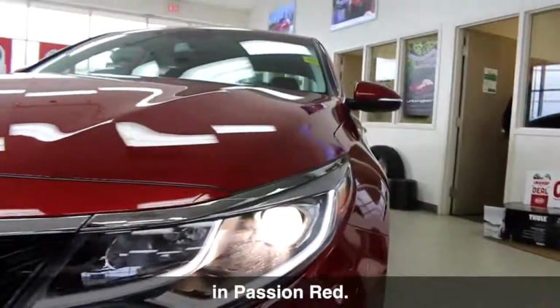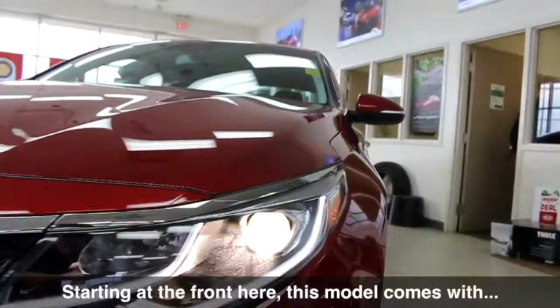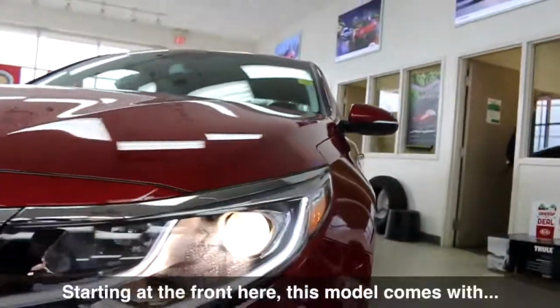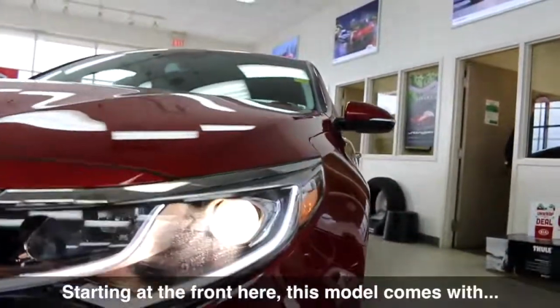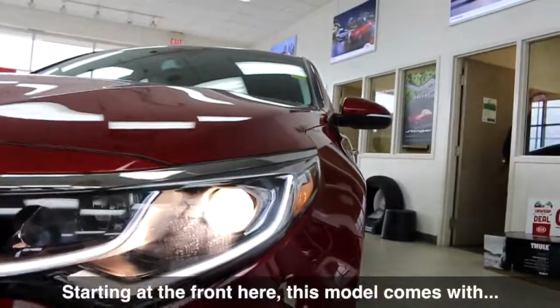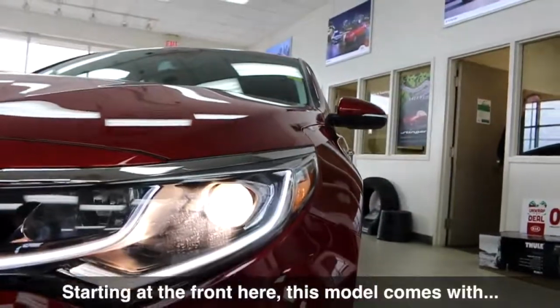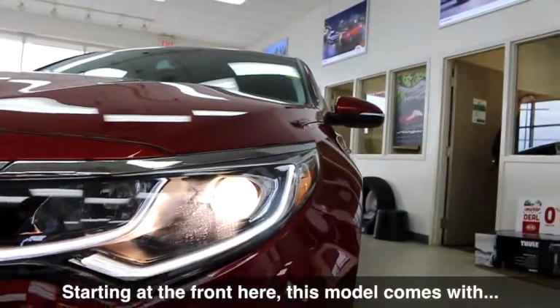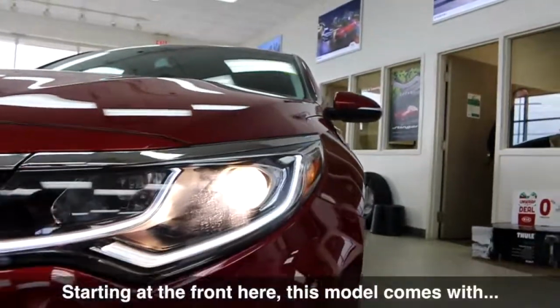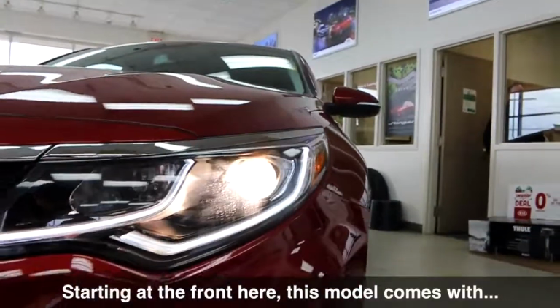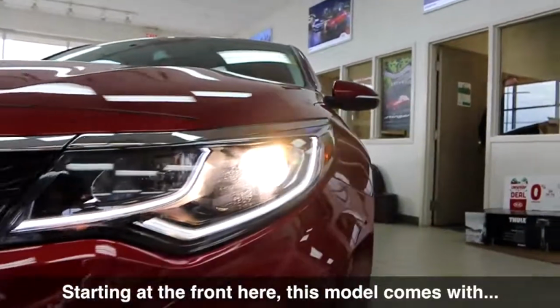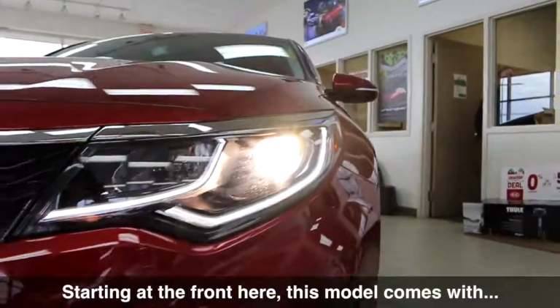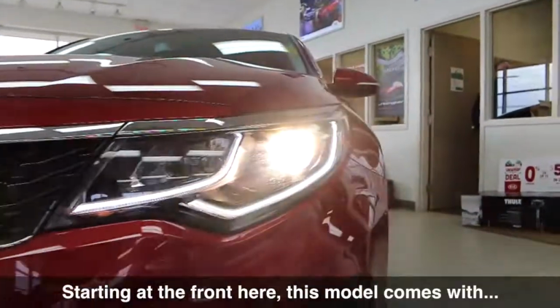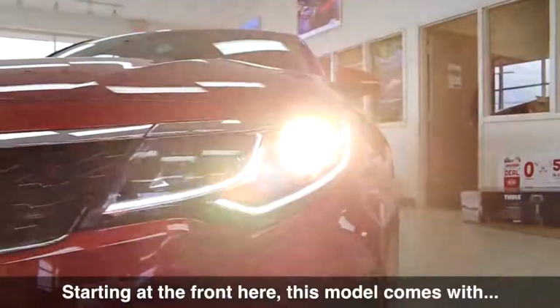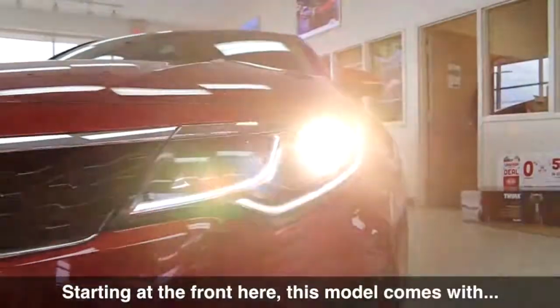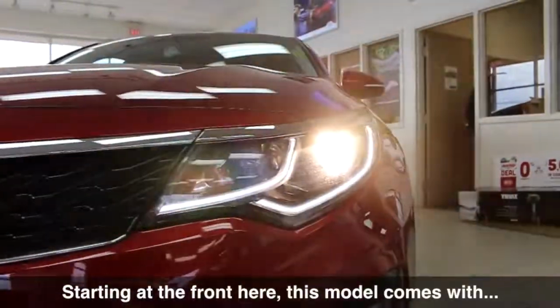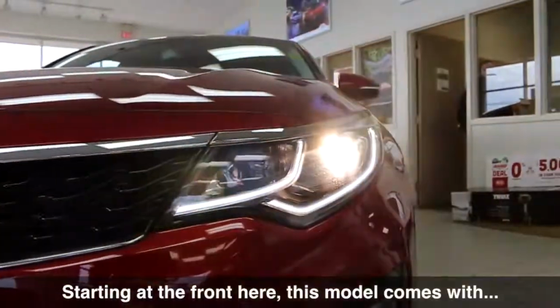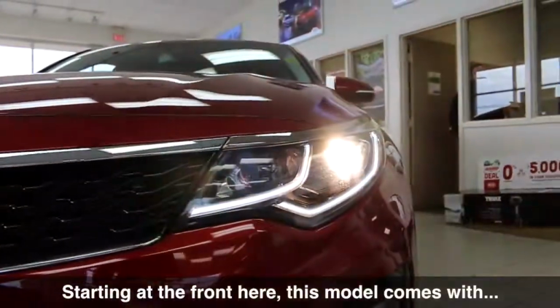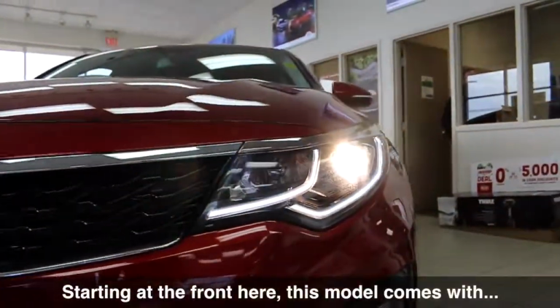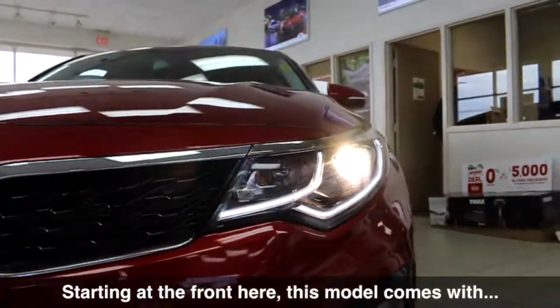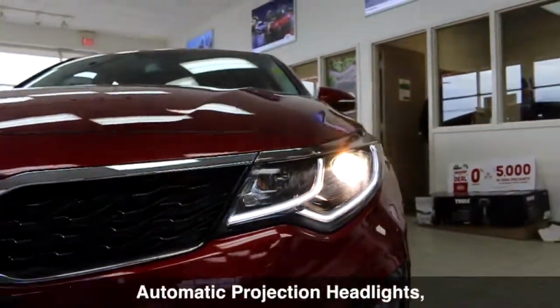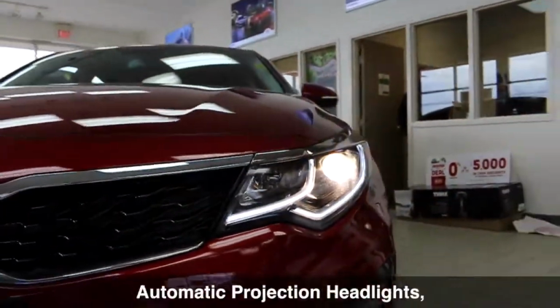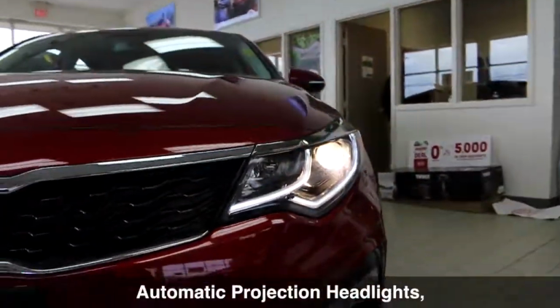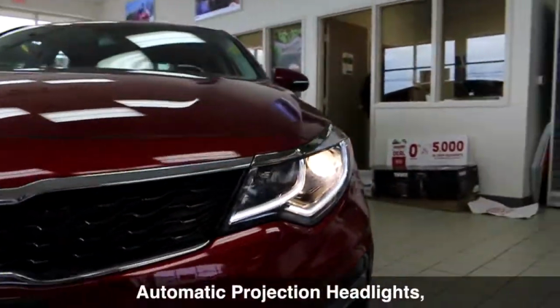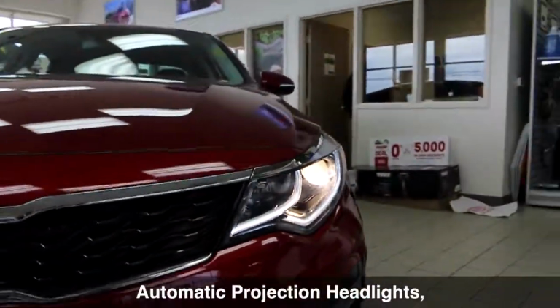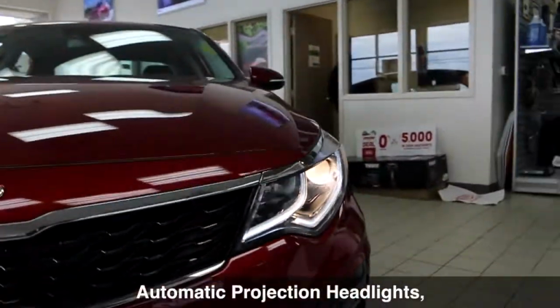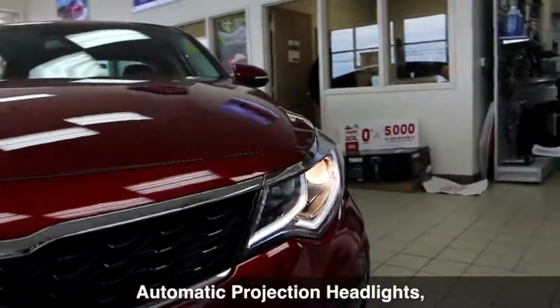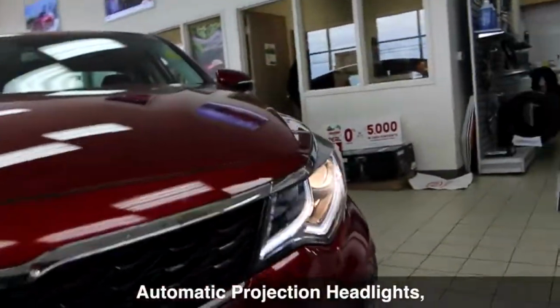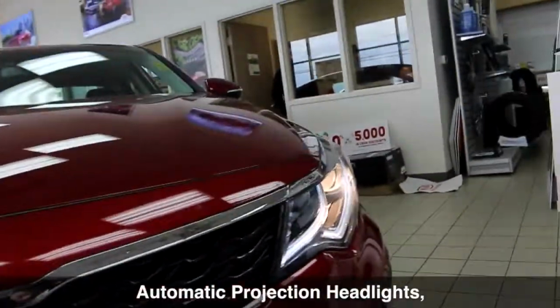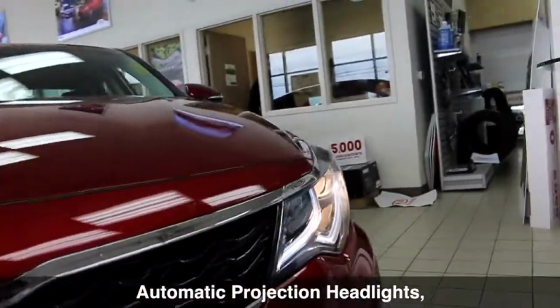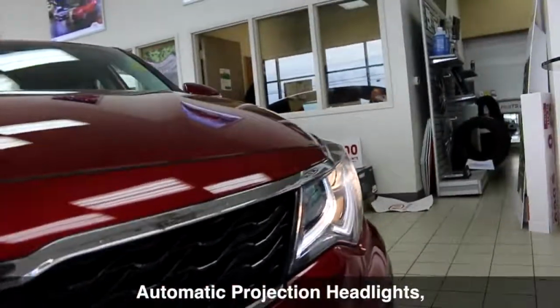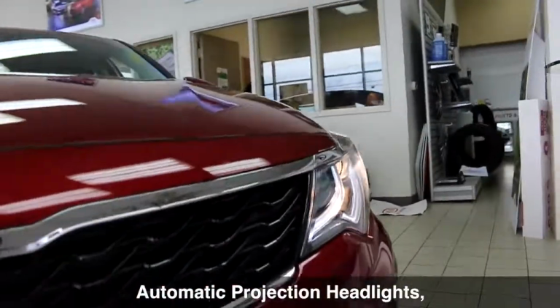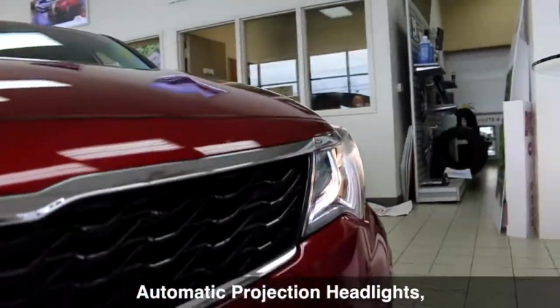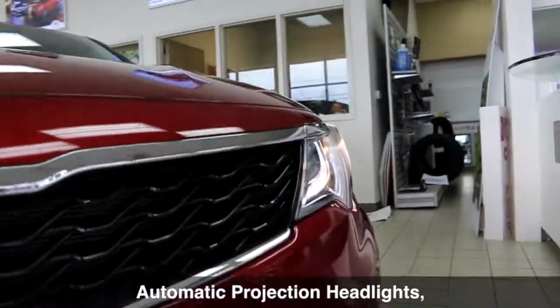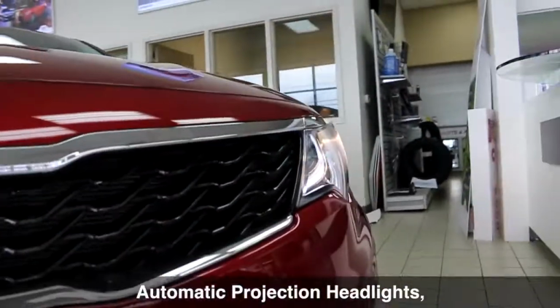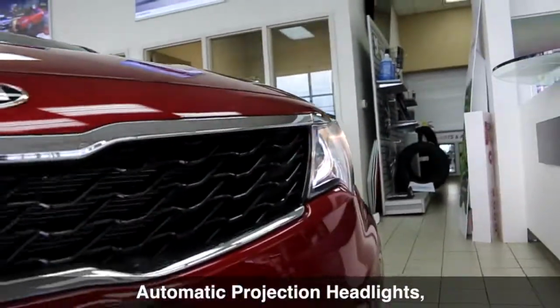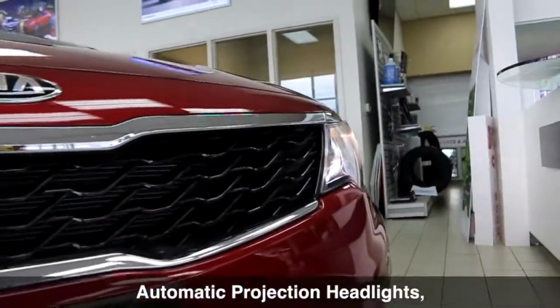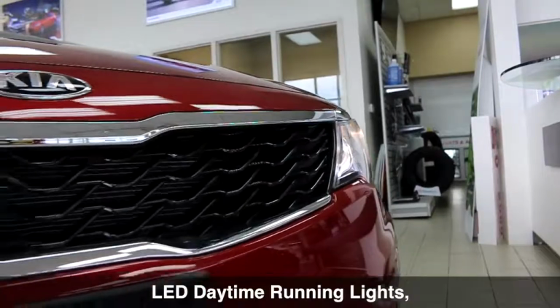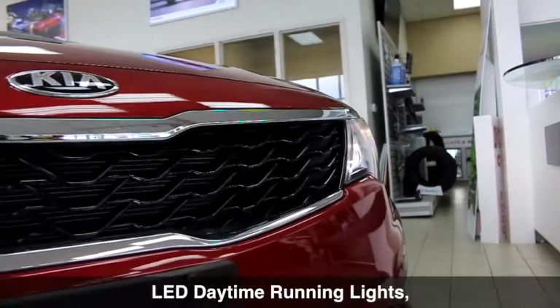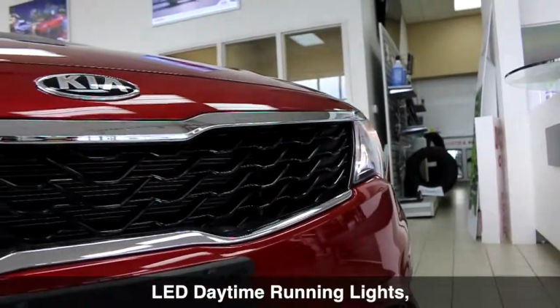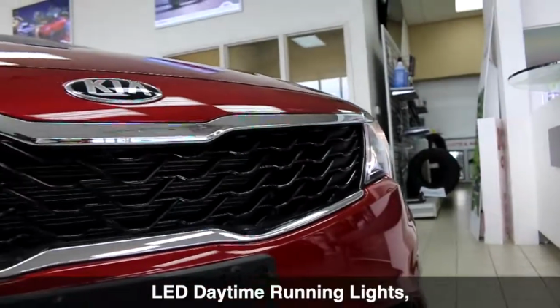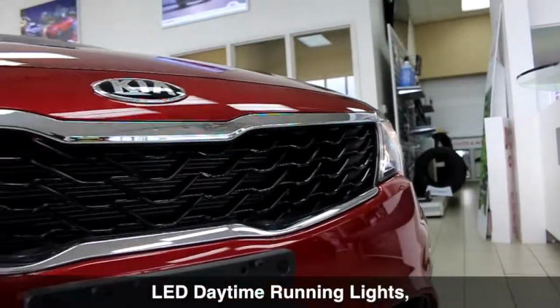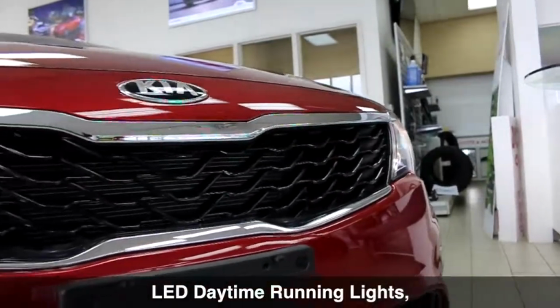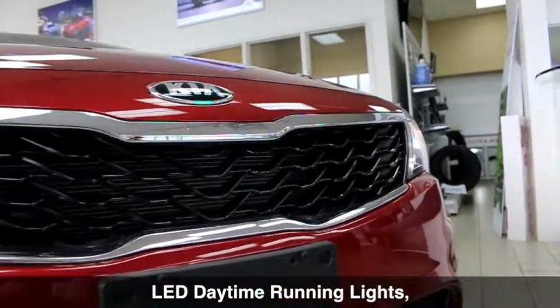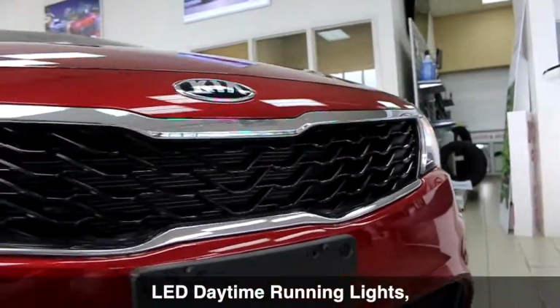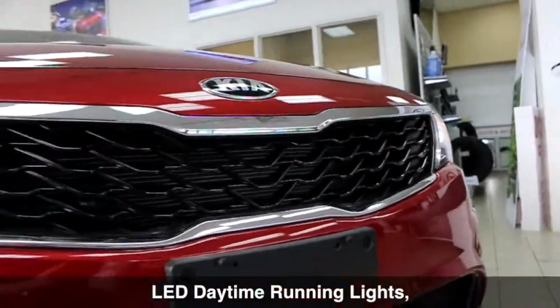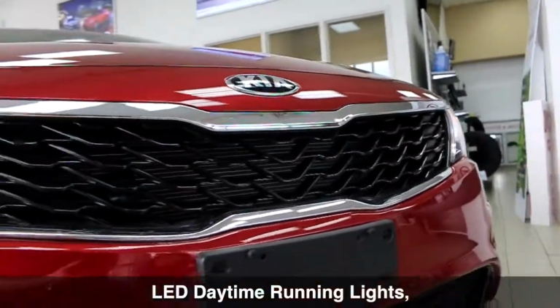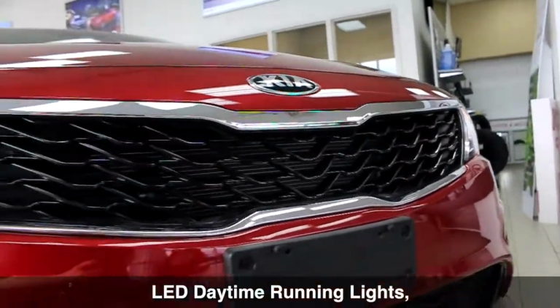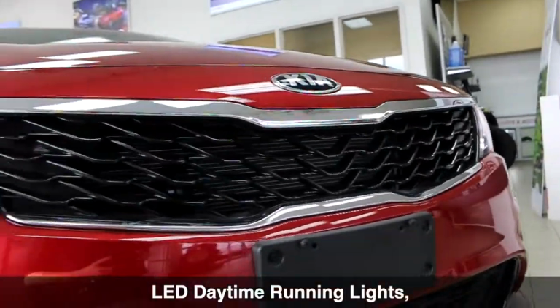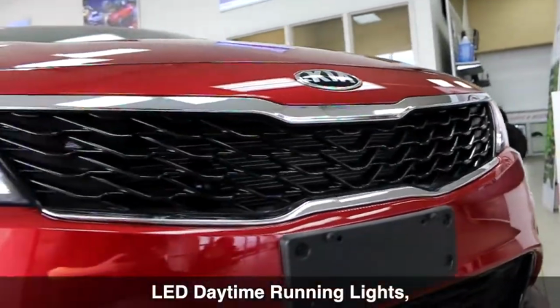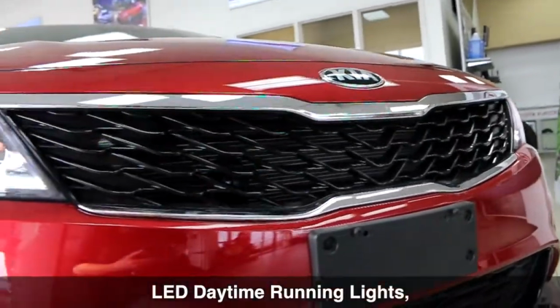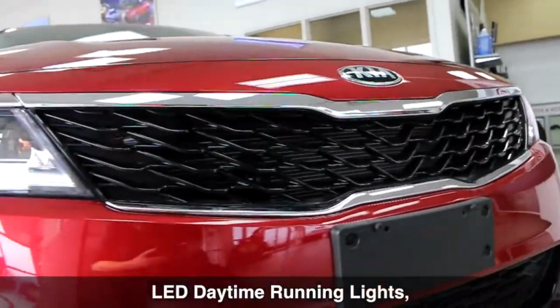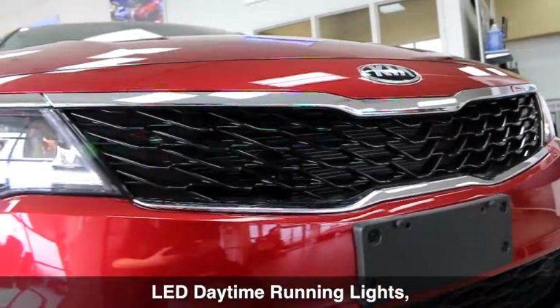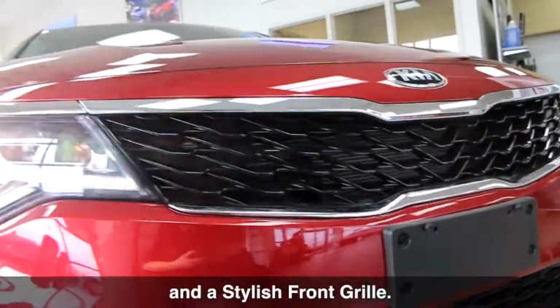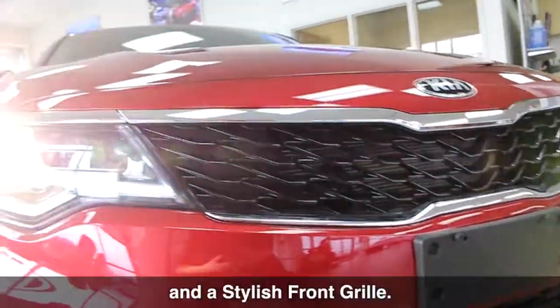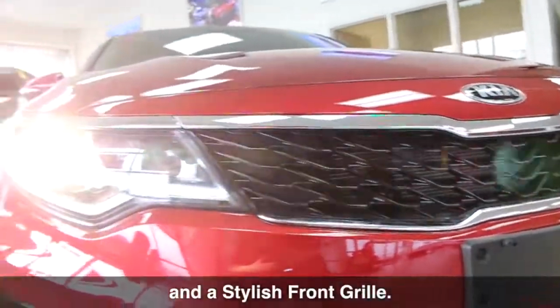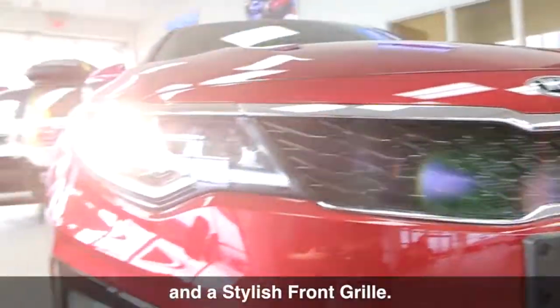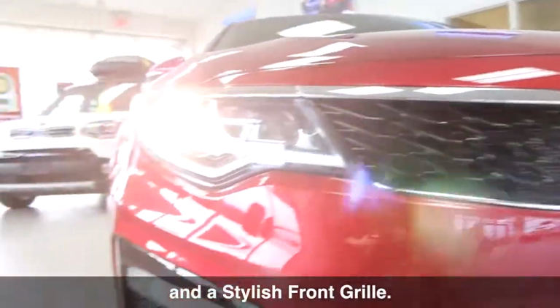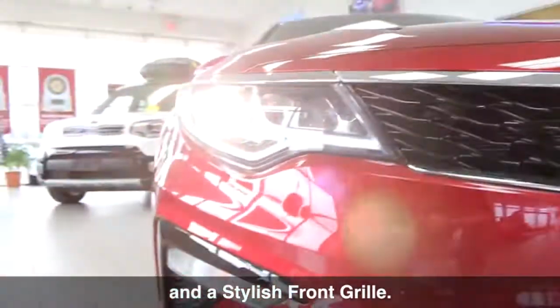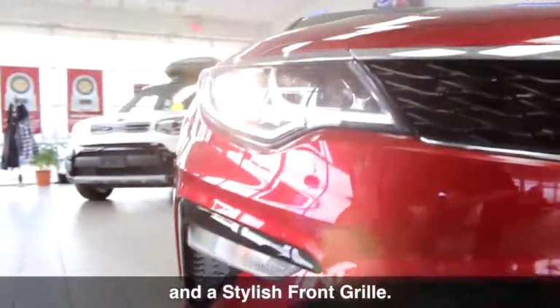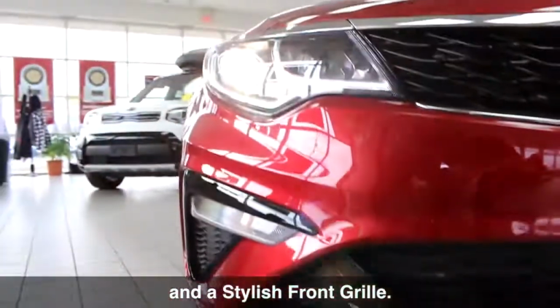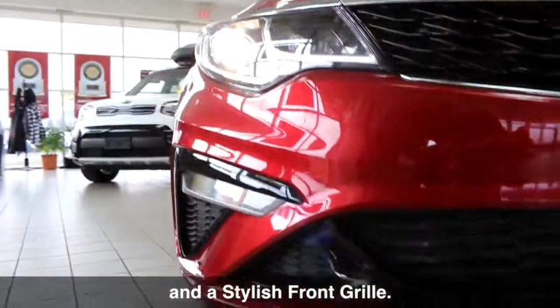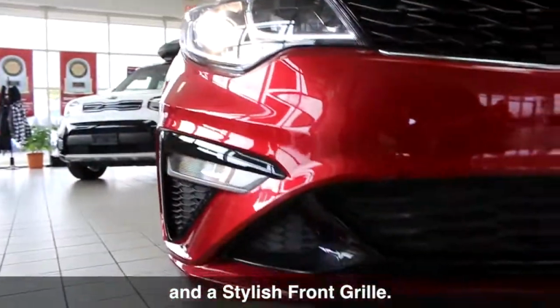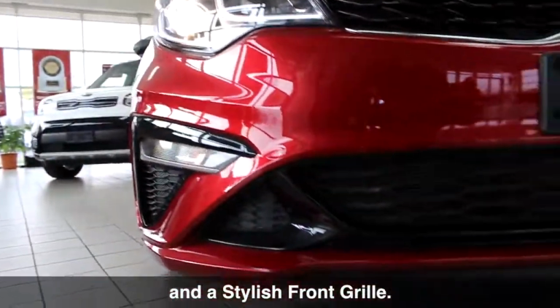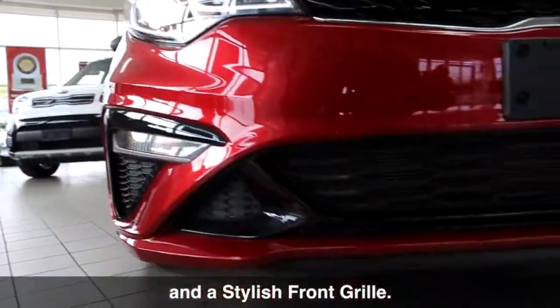Starting at the front here, this model comes with automatic projection headlights, LED daytime running lights and a stylish front grille.